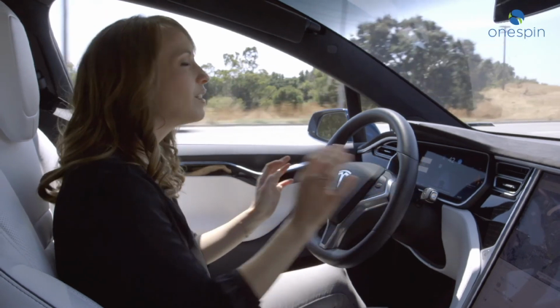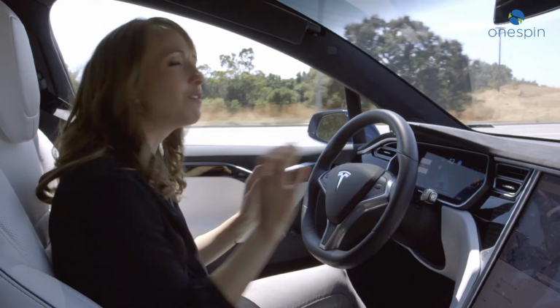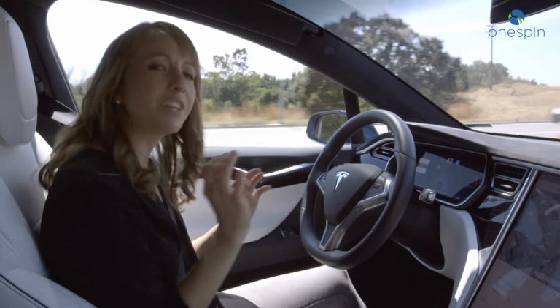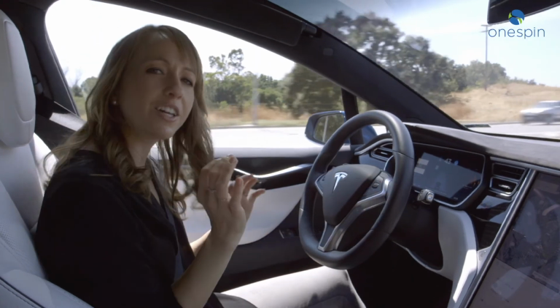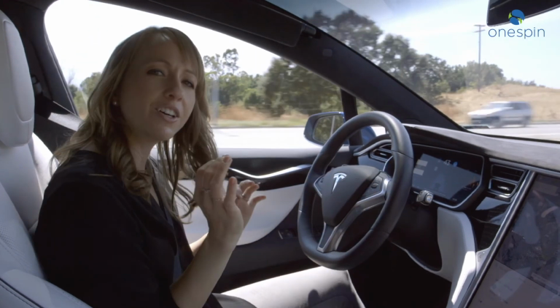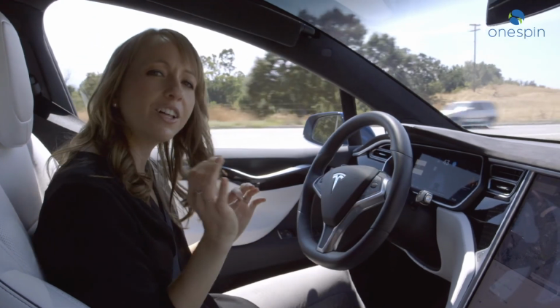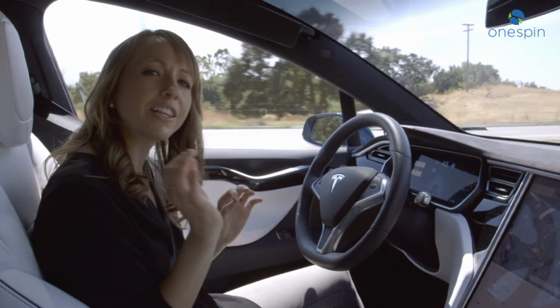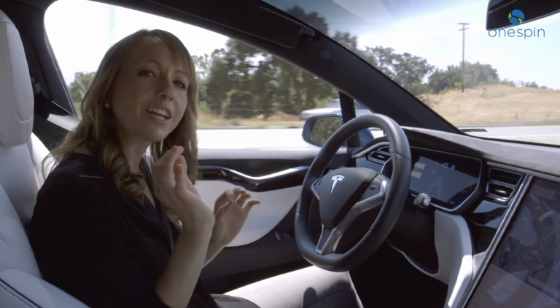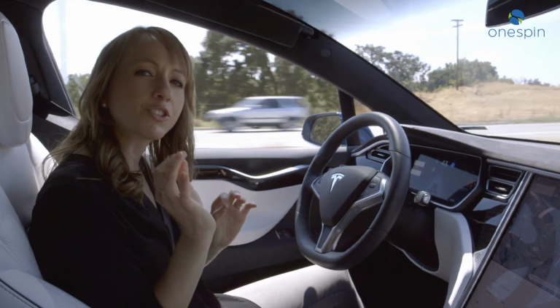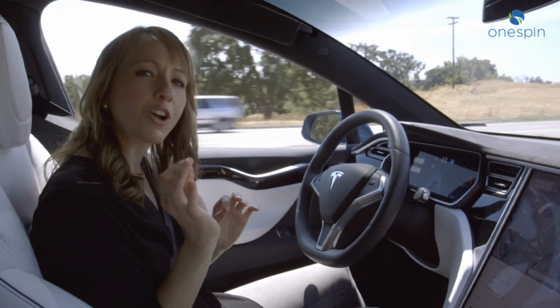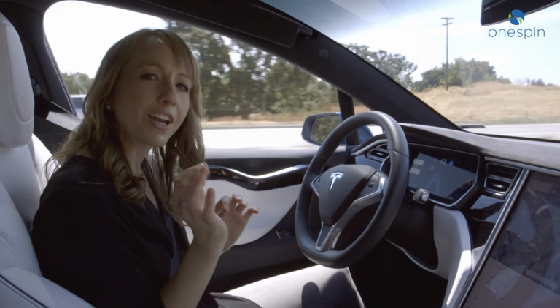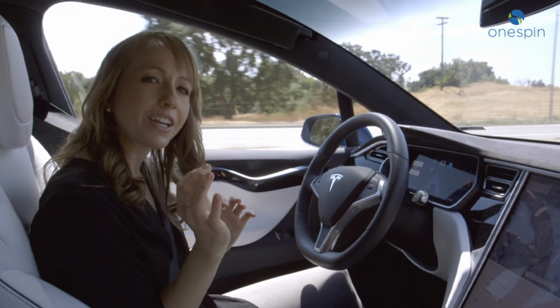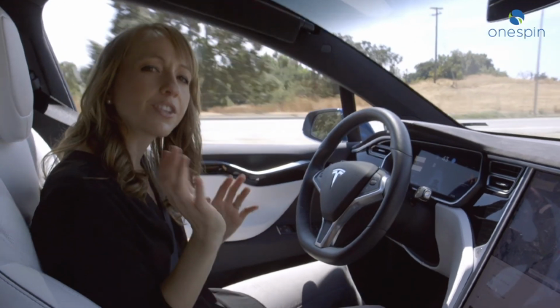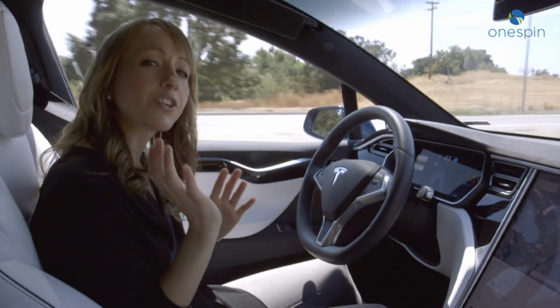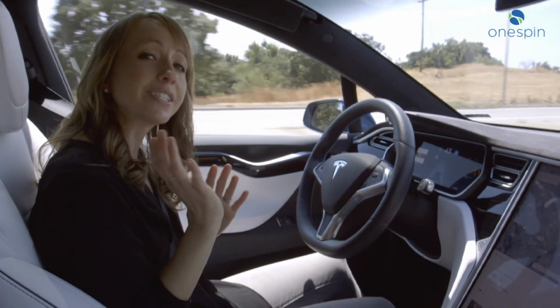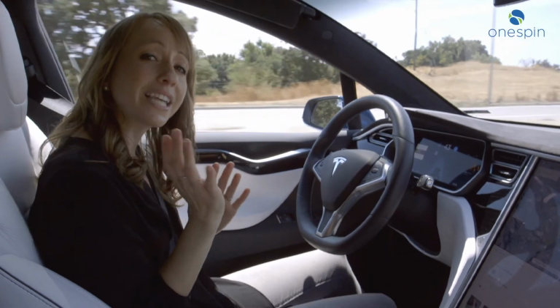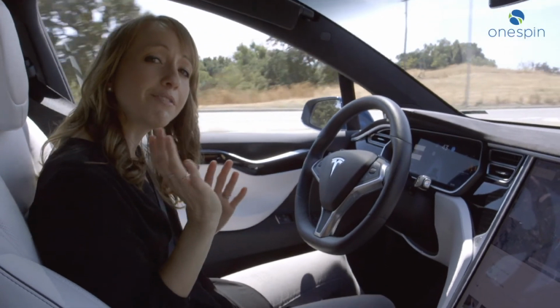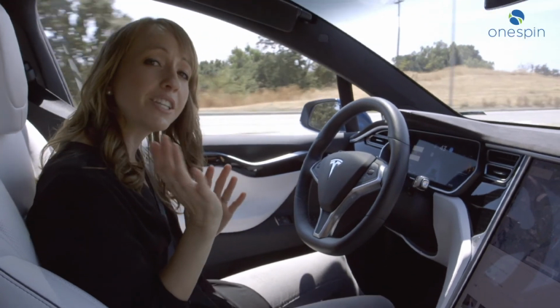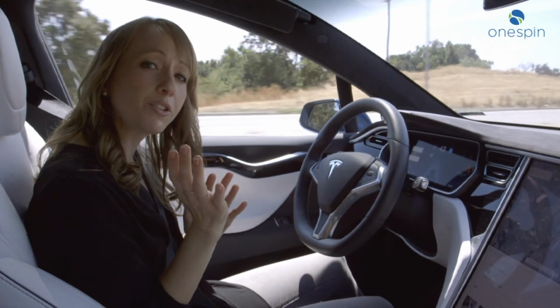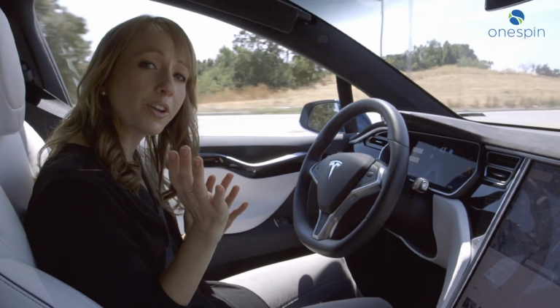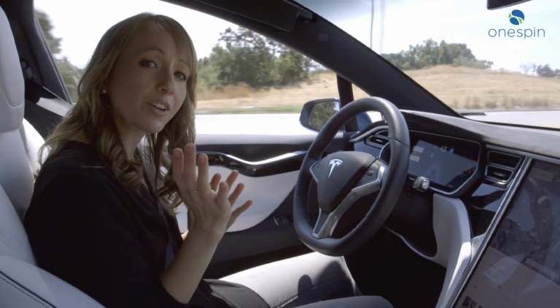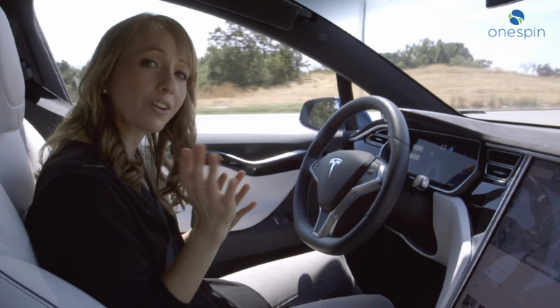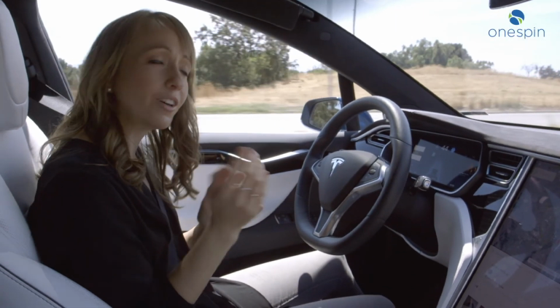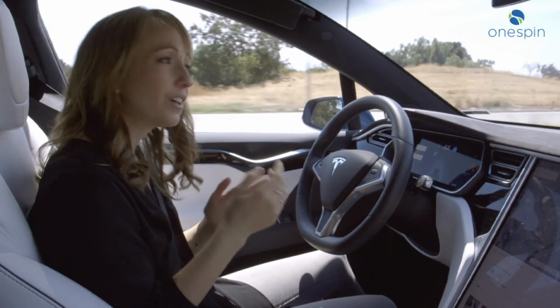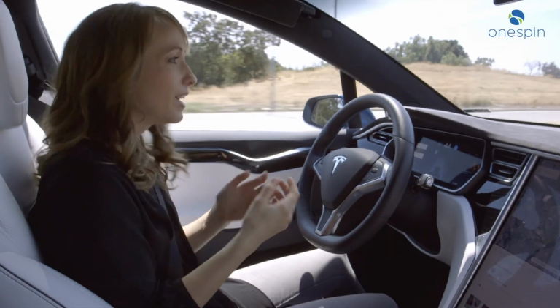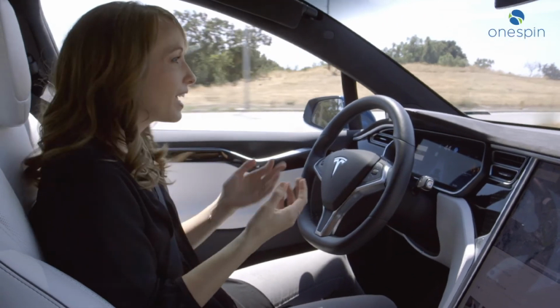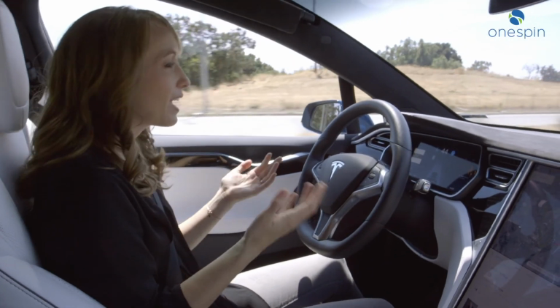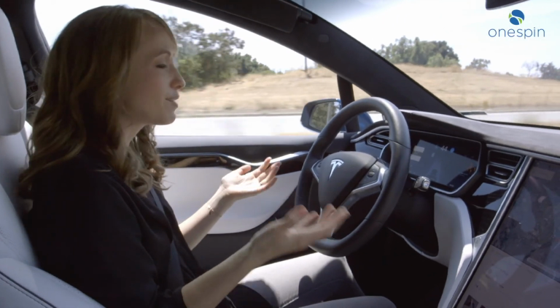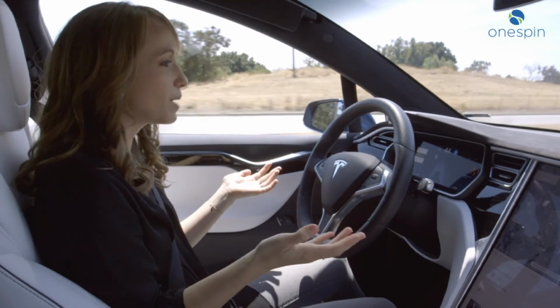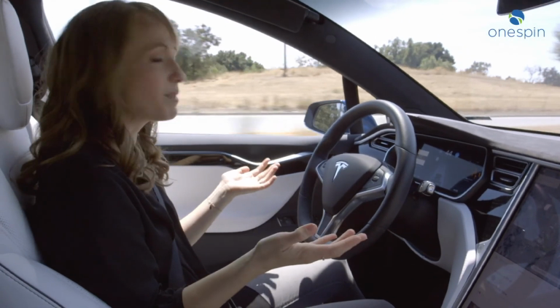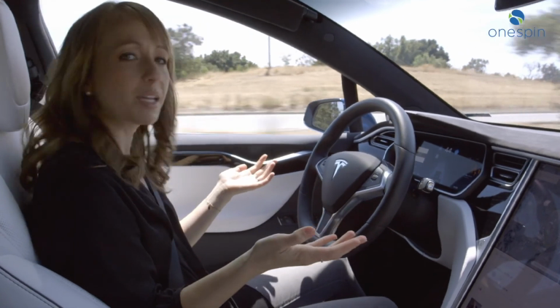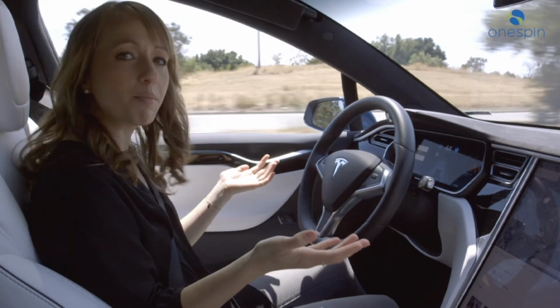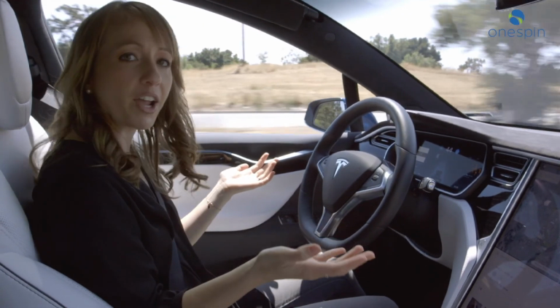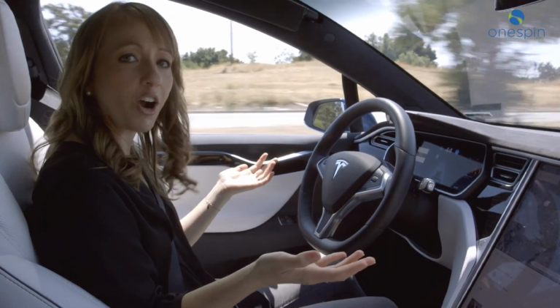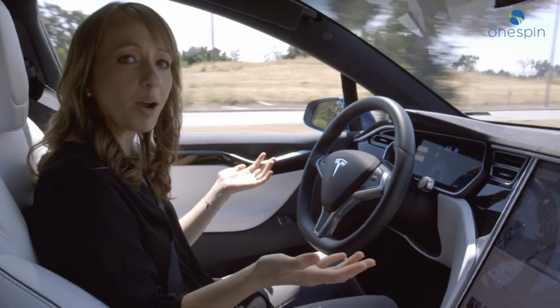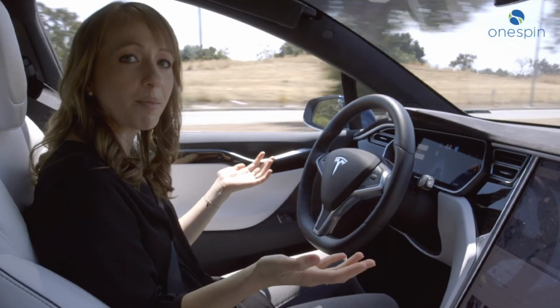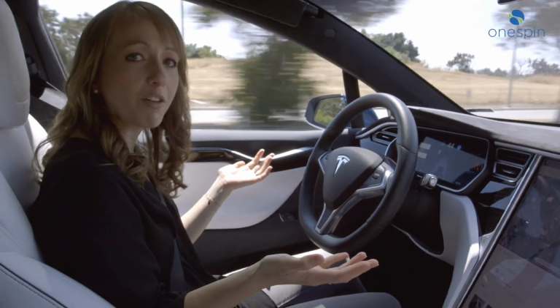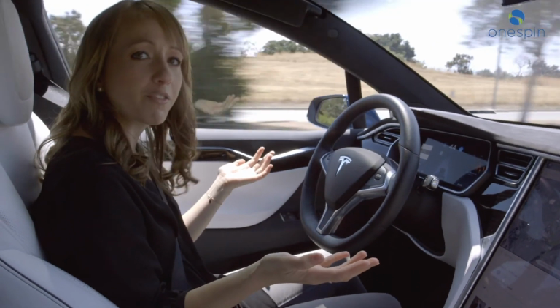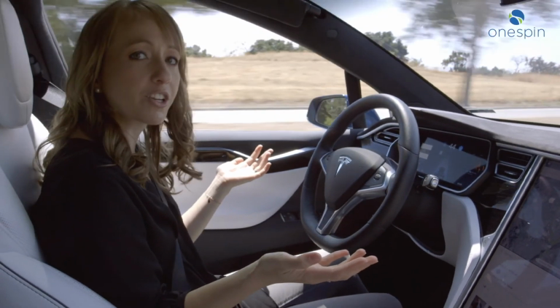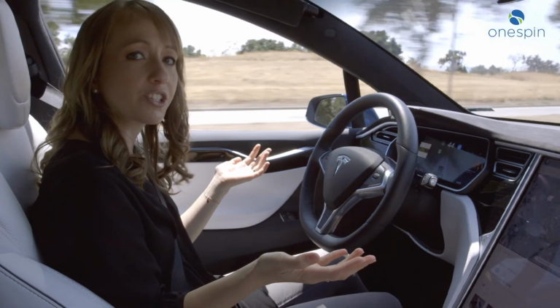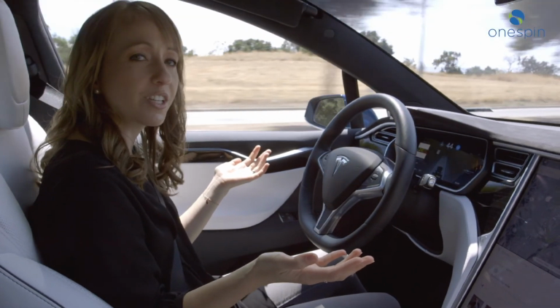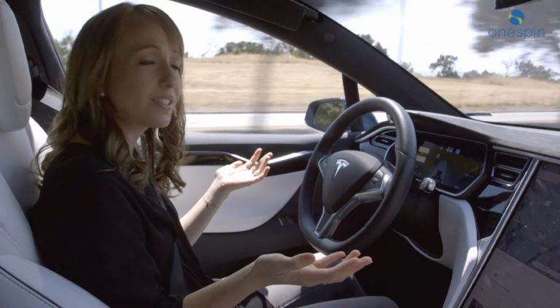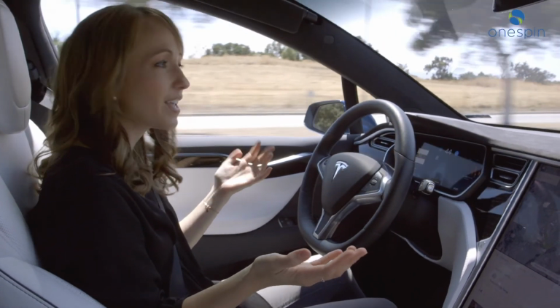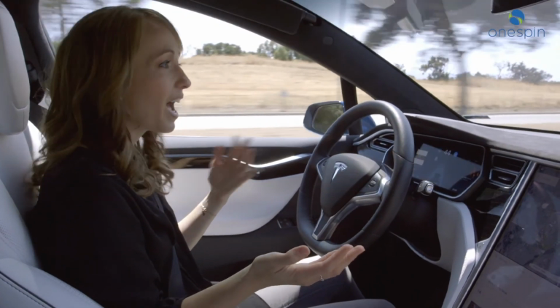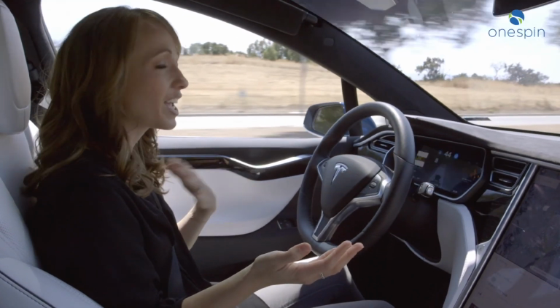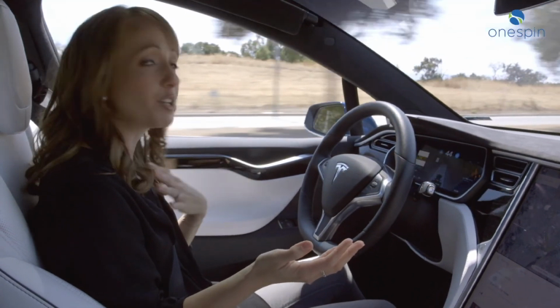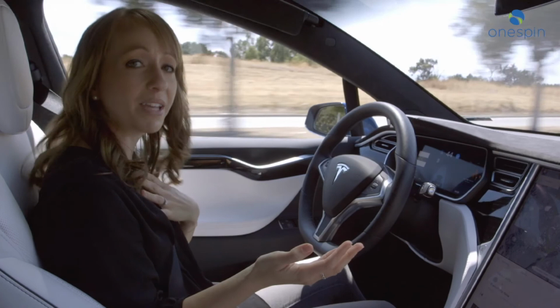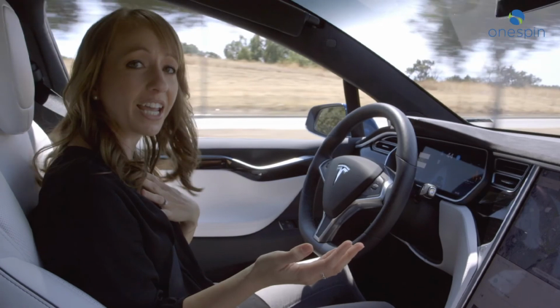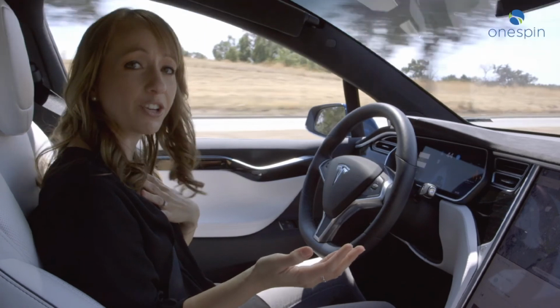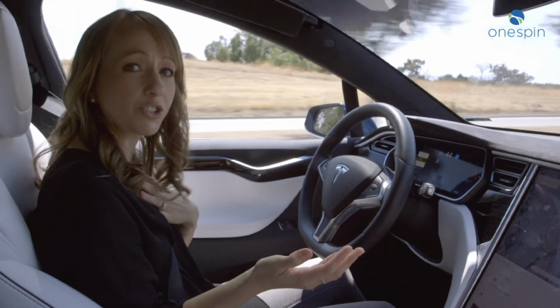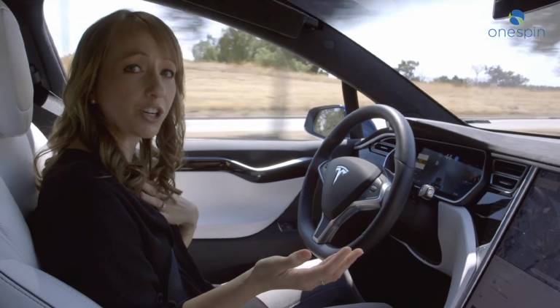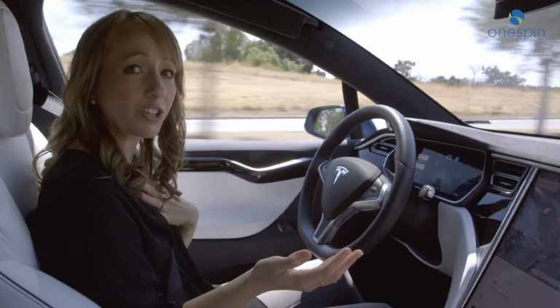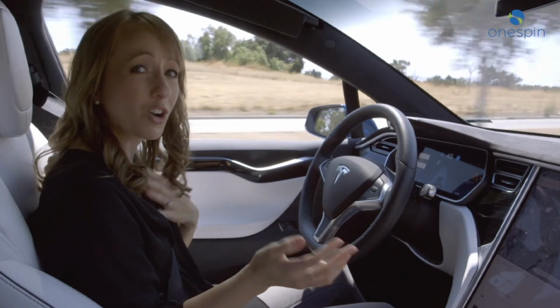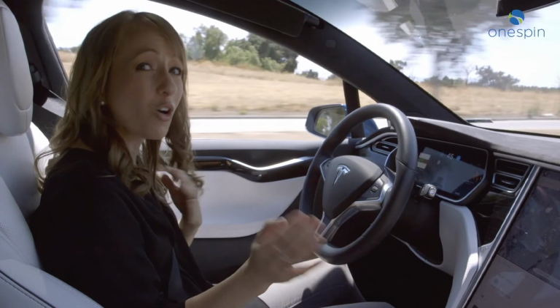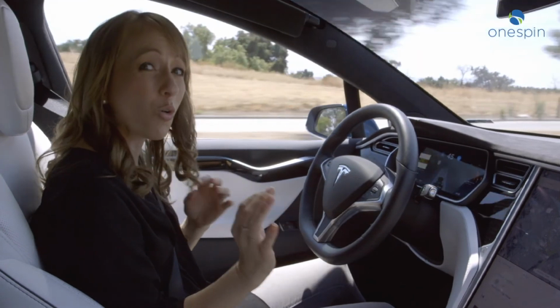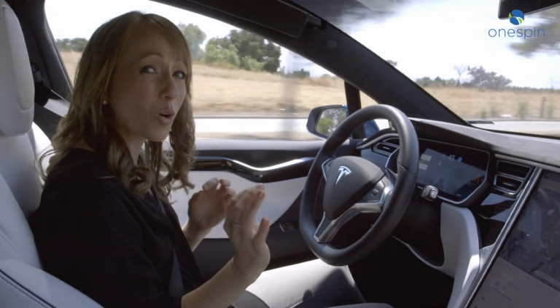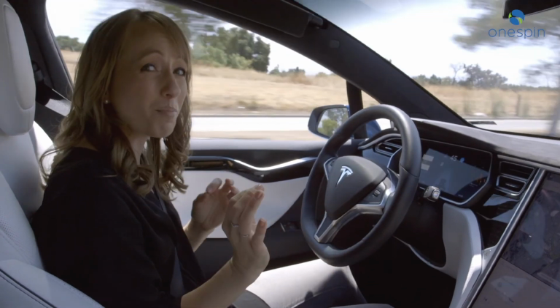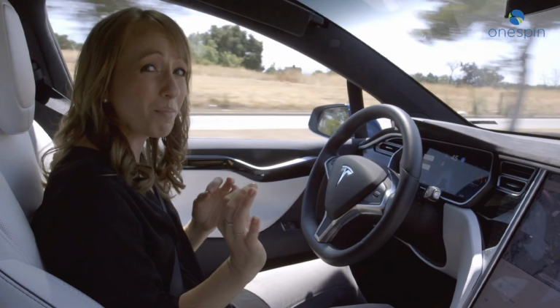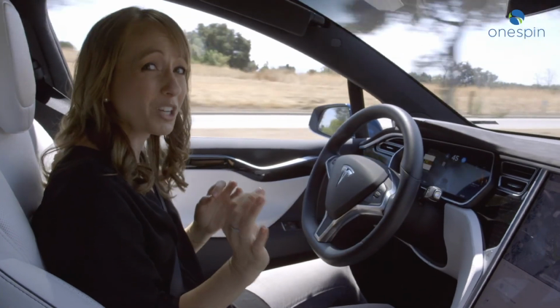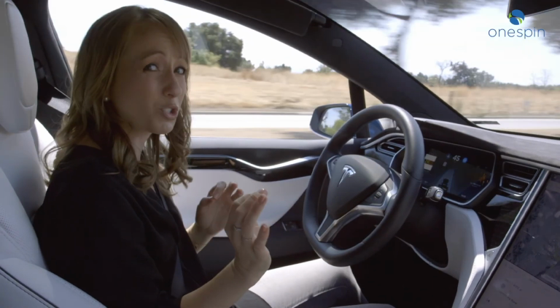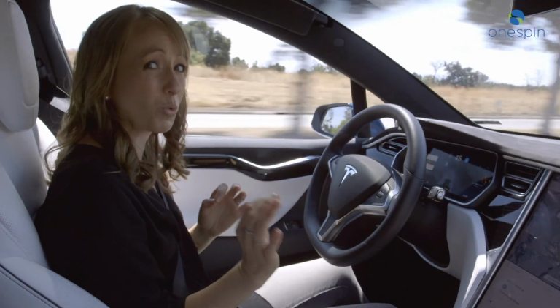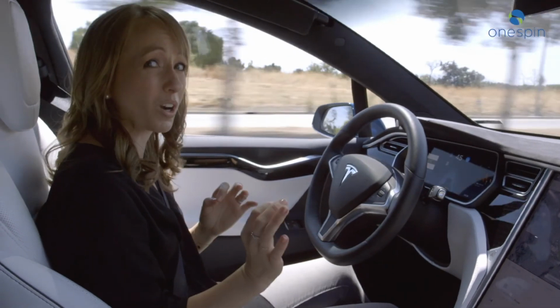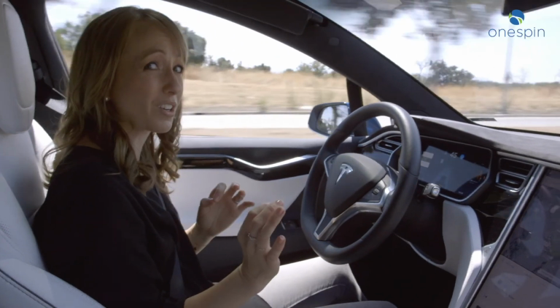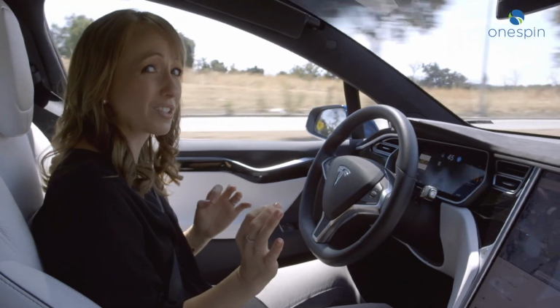Vehicle electronics are safety critical. If something in my car malfunctions, I could be injured or much worse.